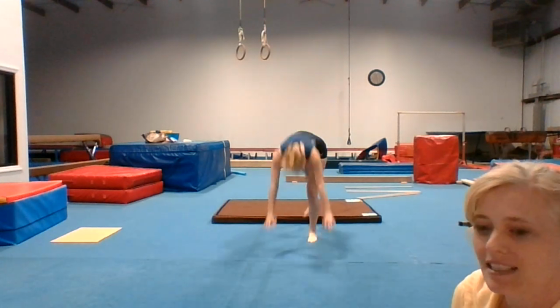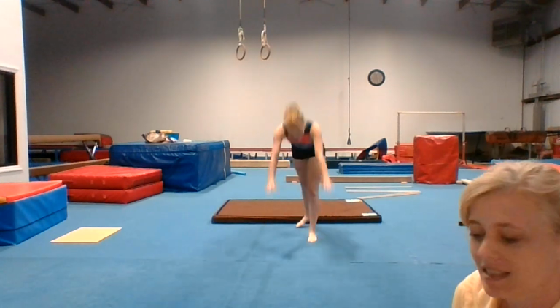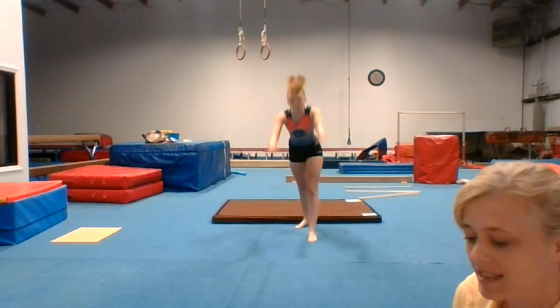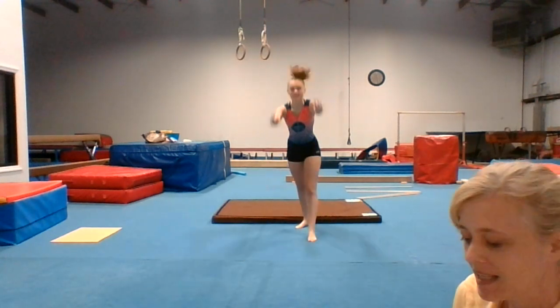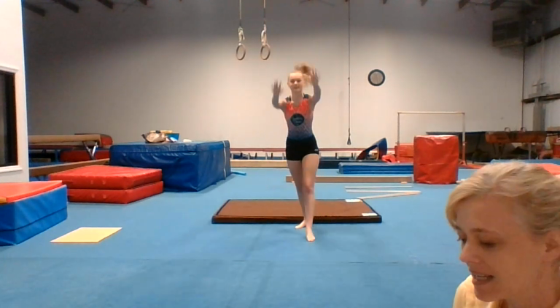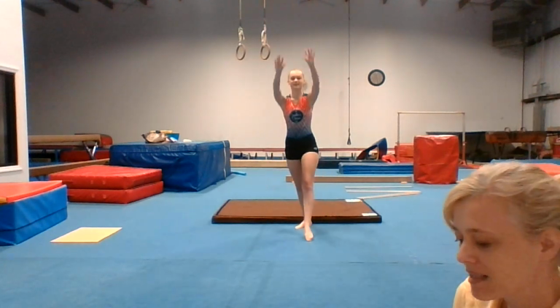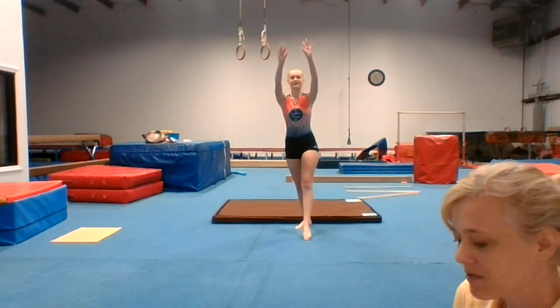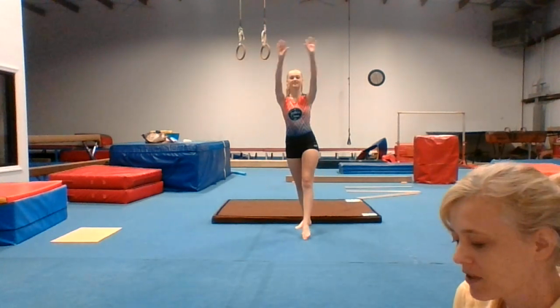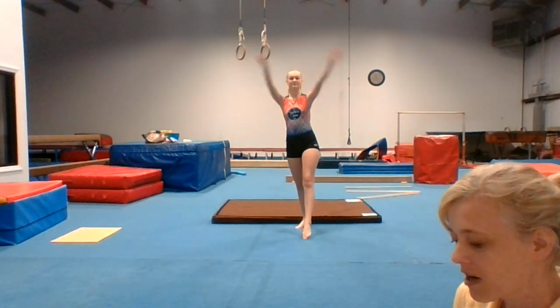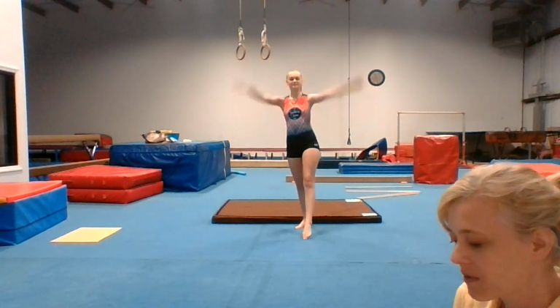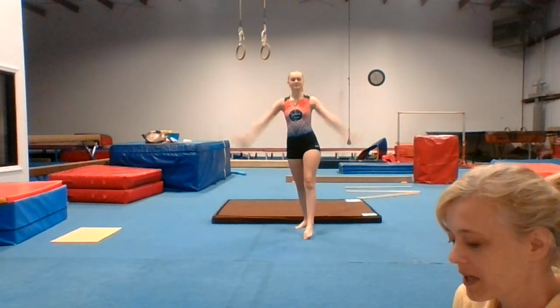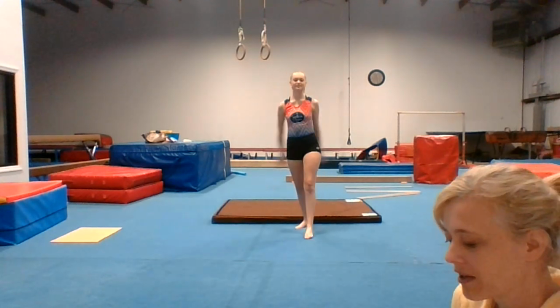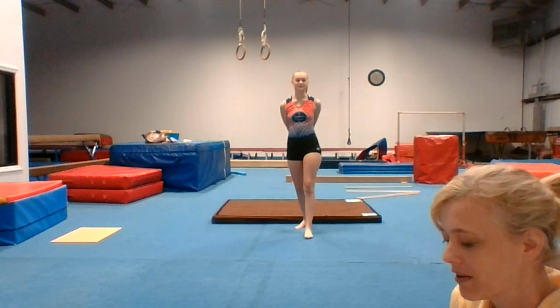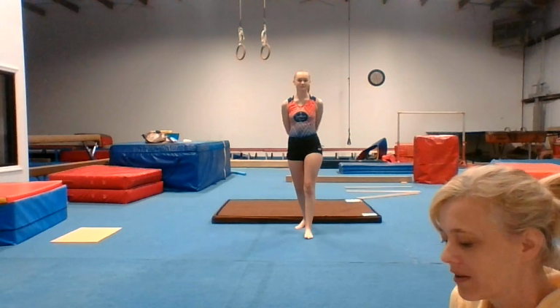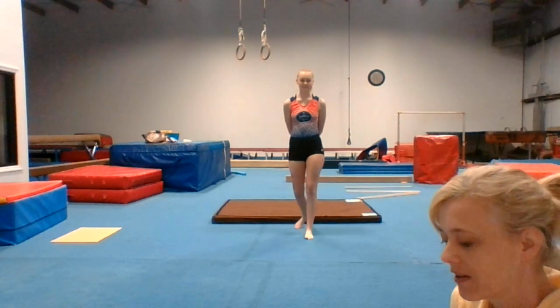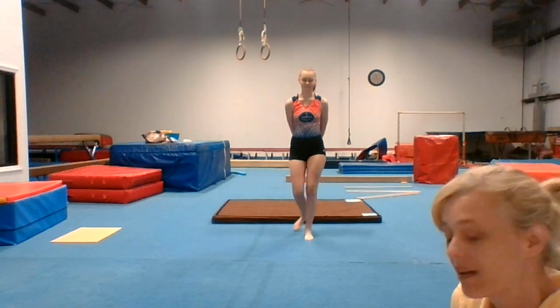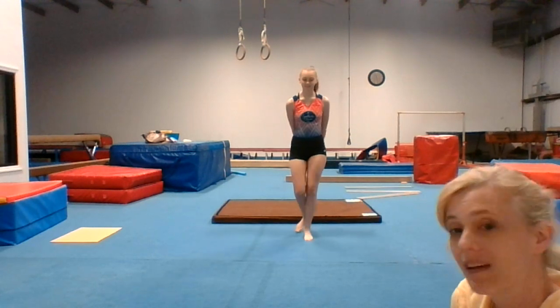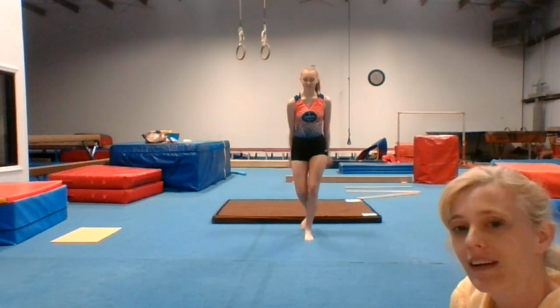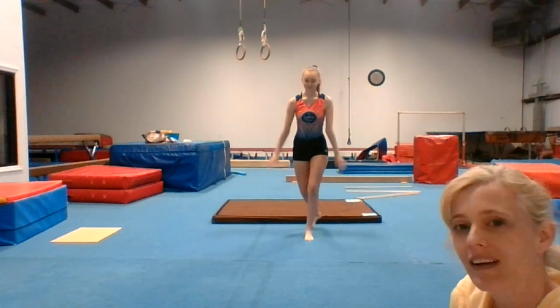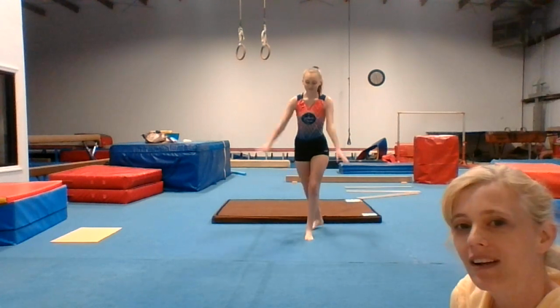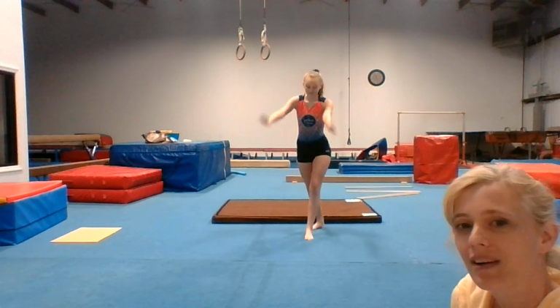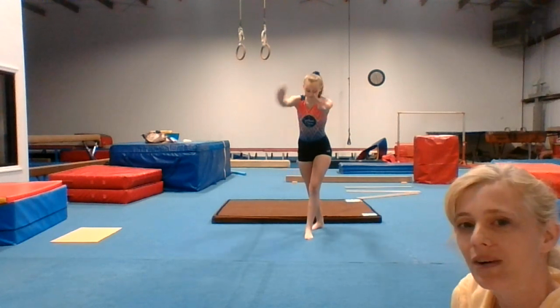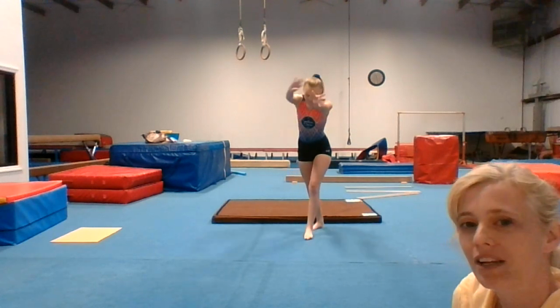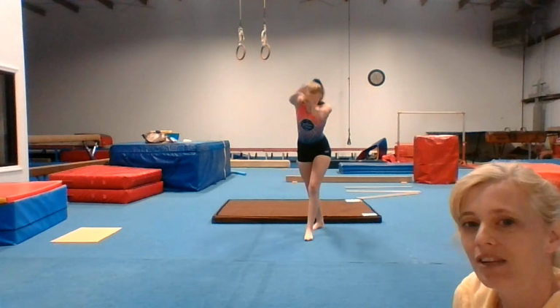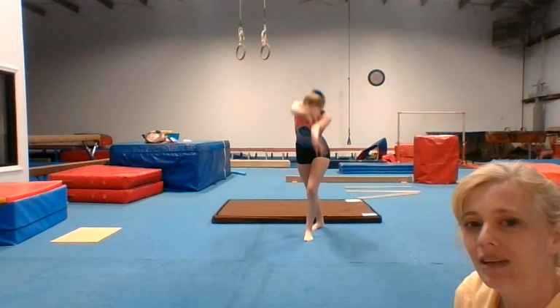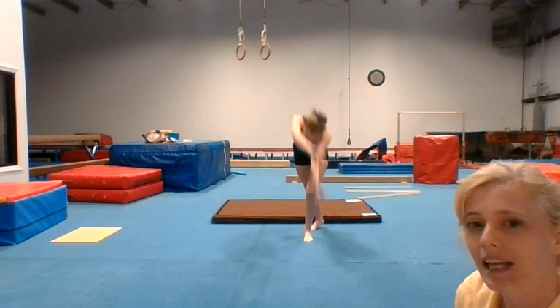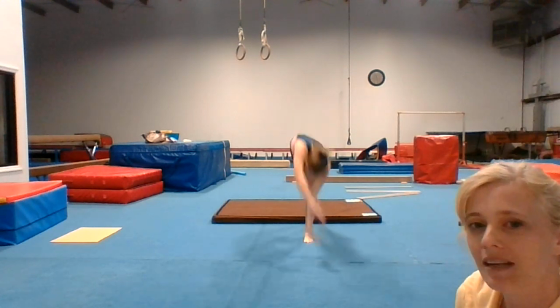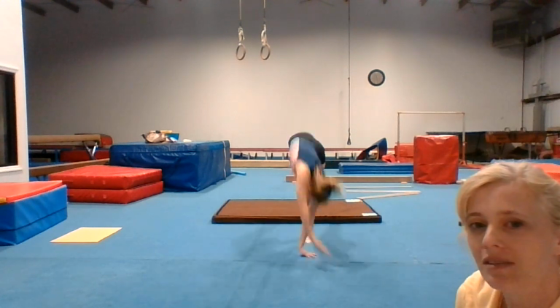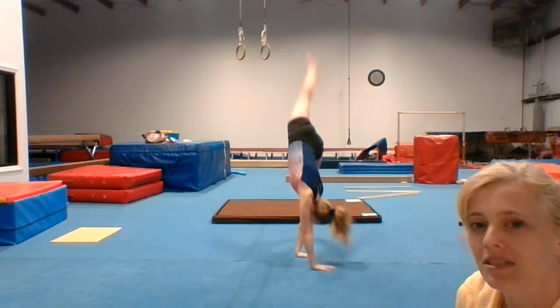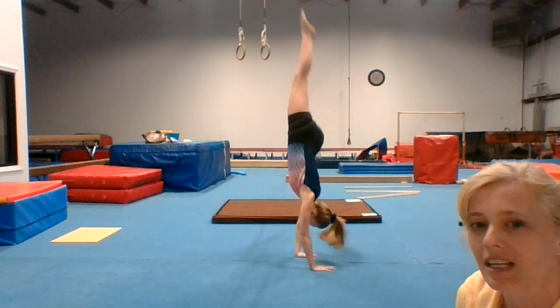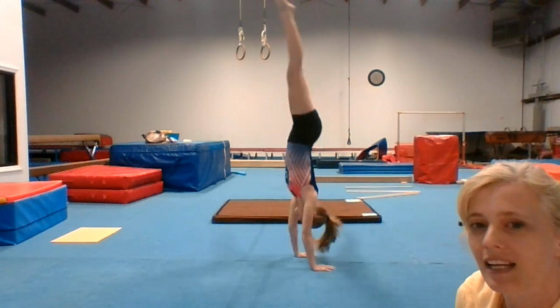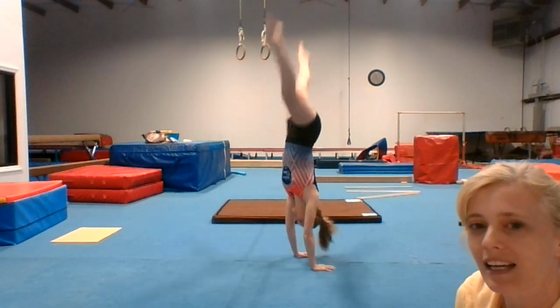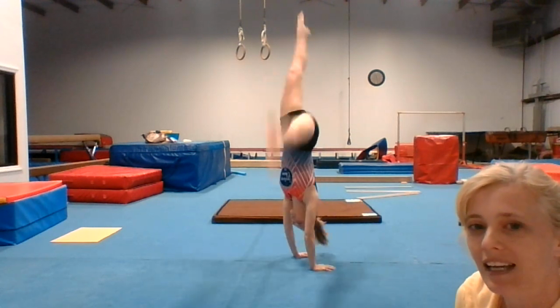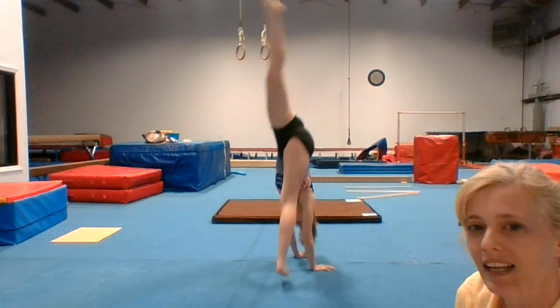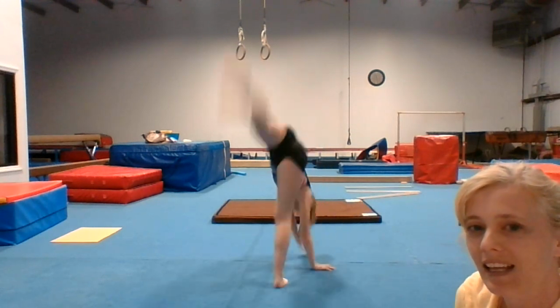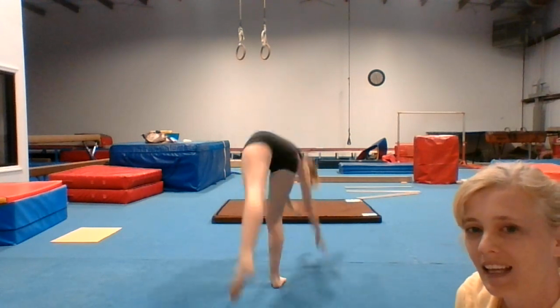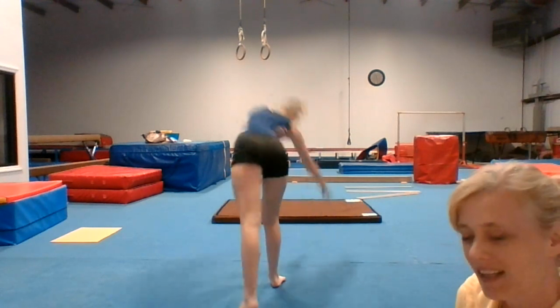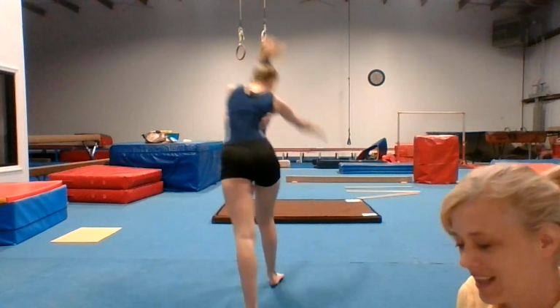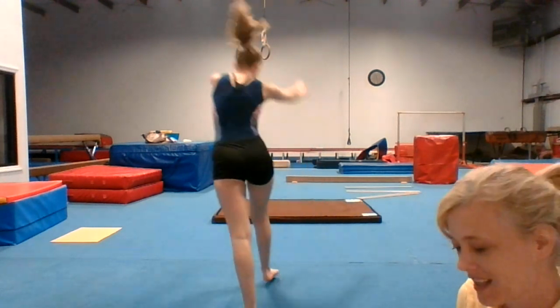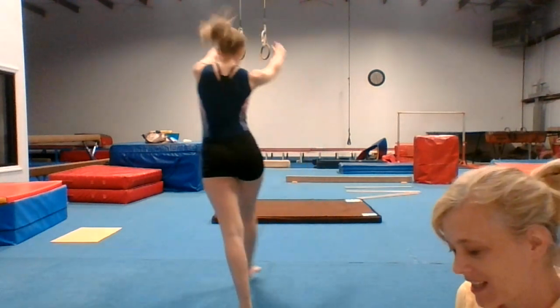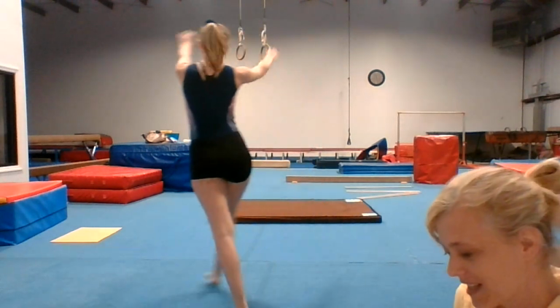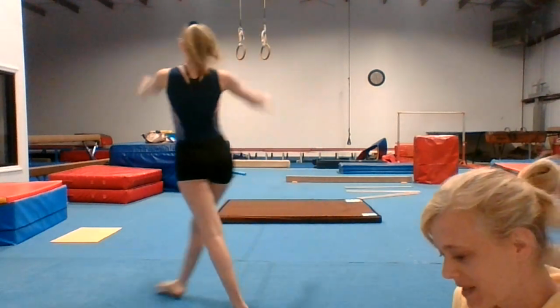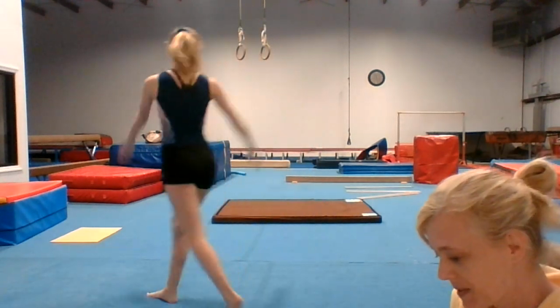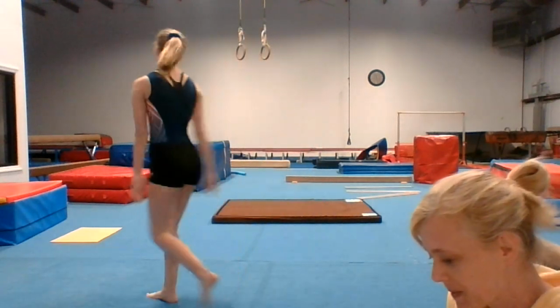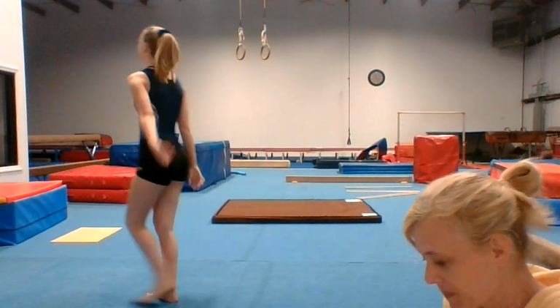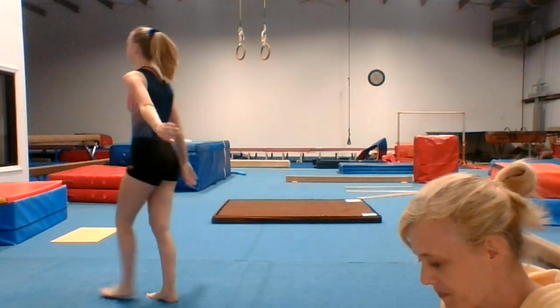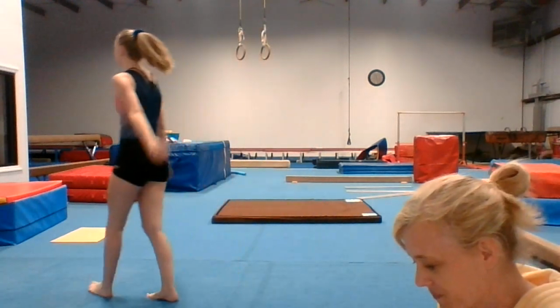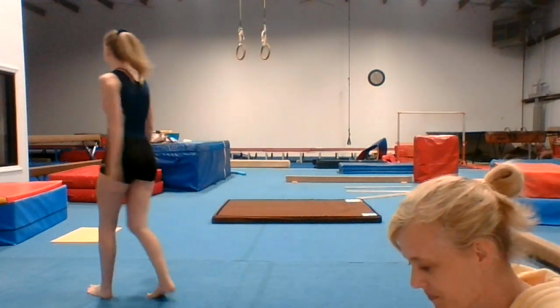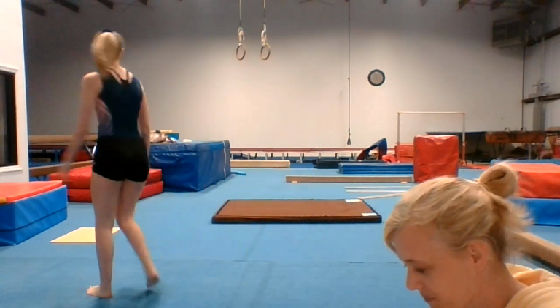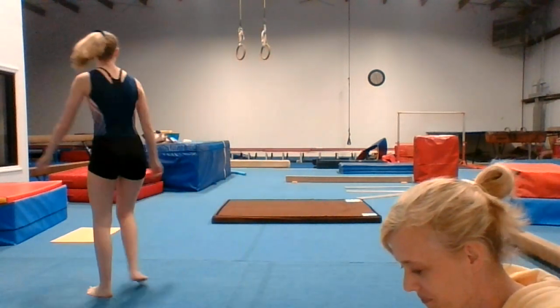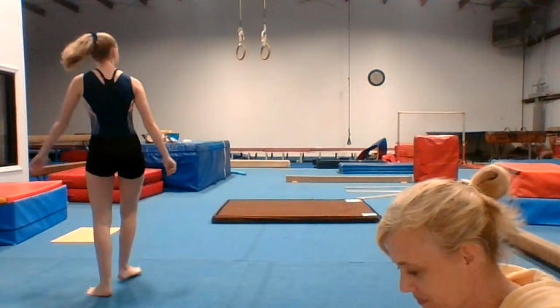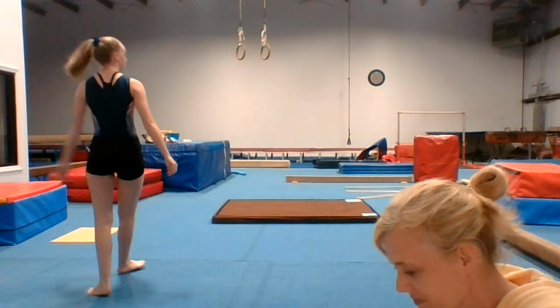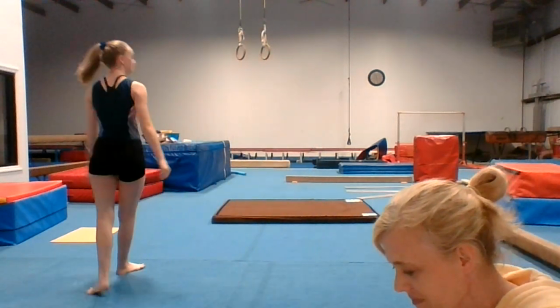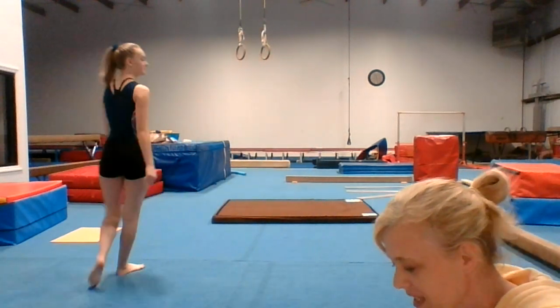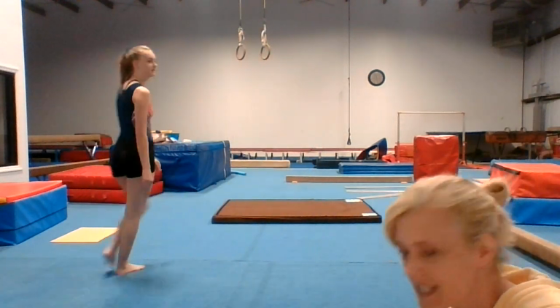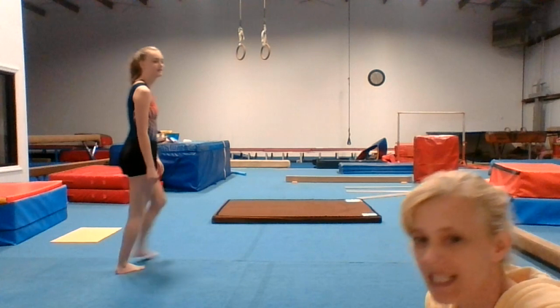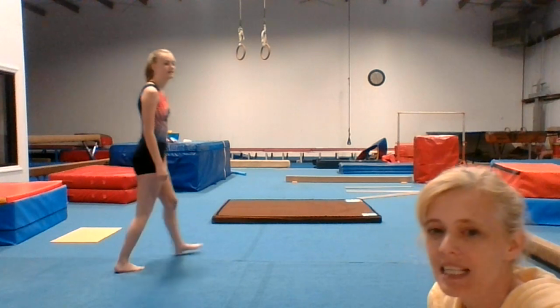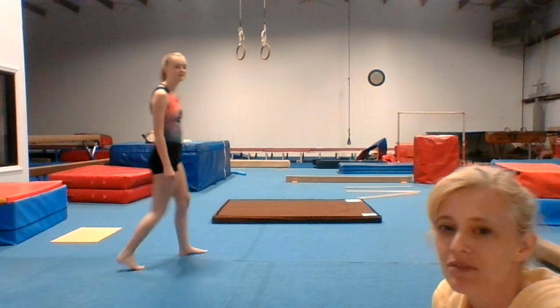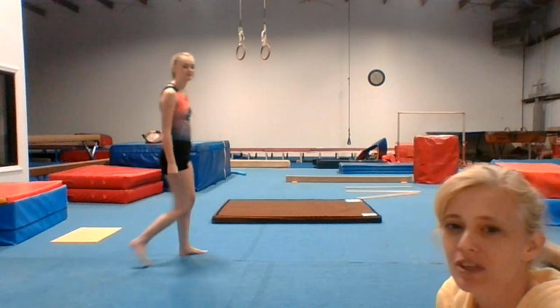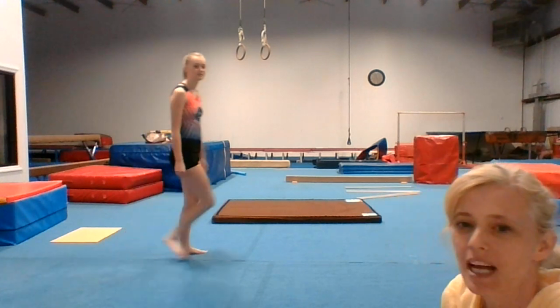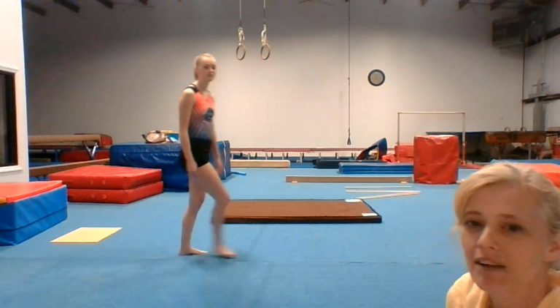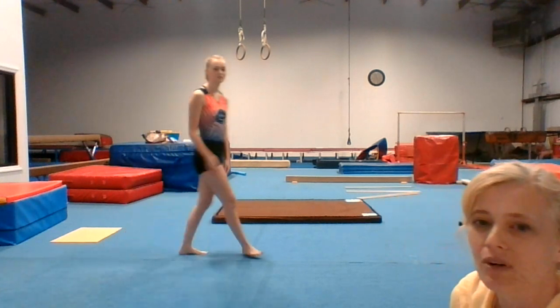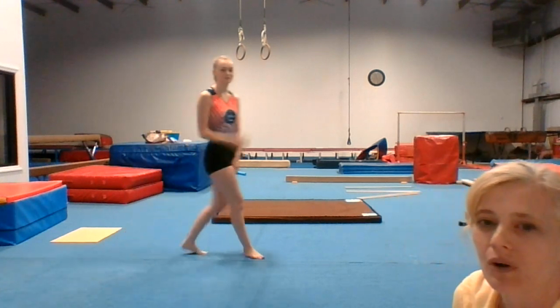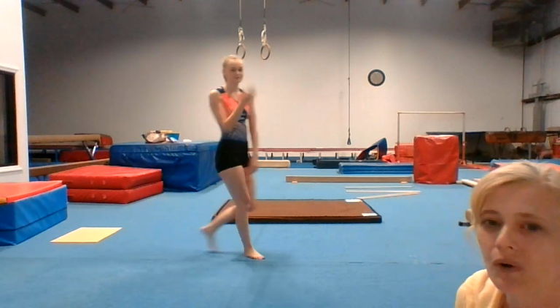C is for cartwheel, or you can do a candlestick. D is for dive roll.